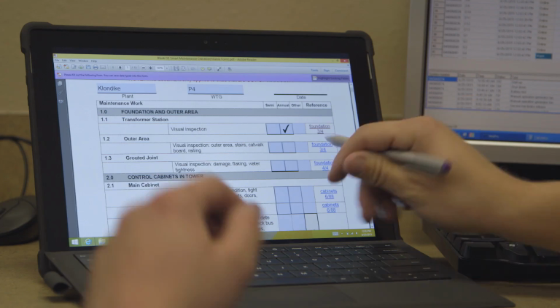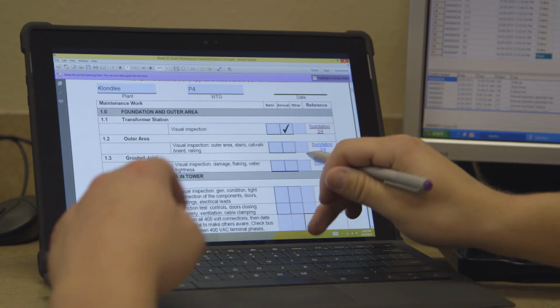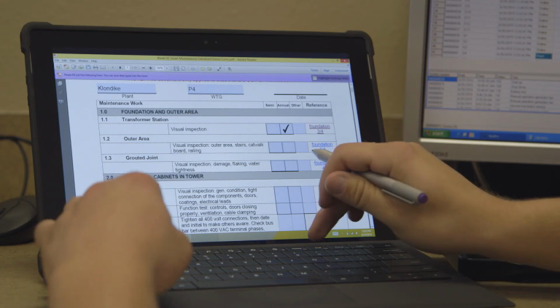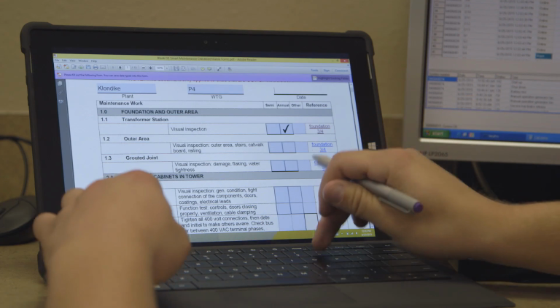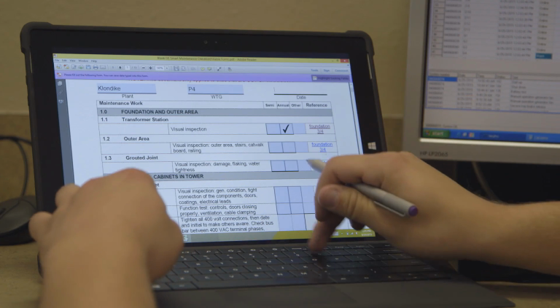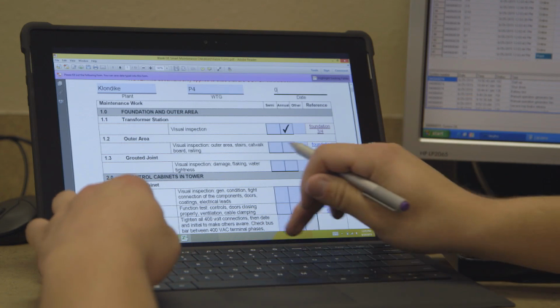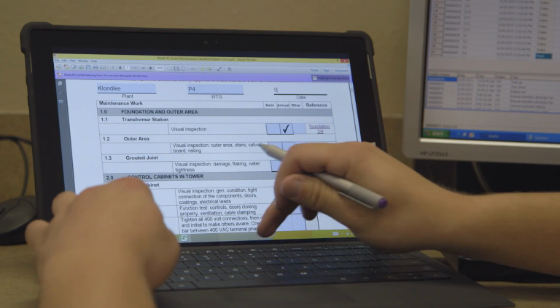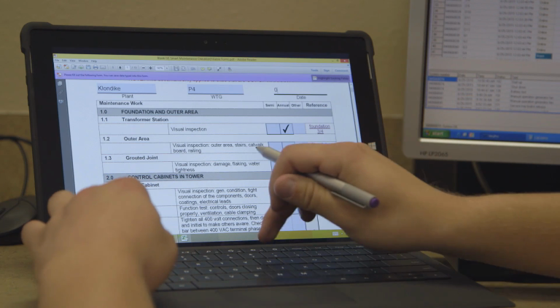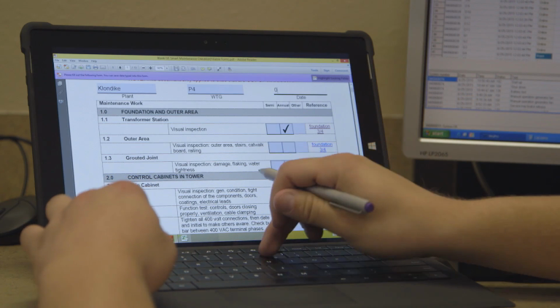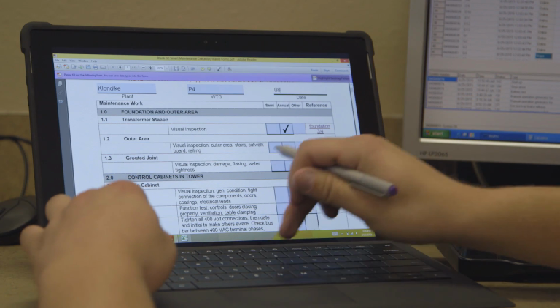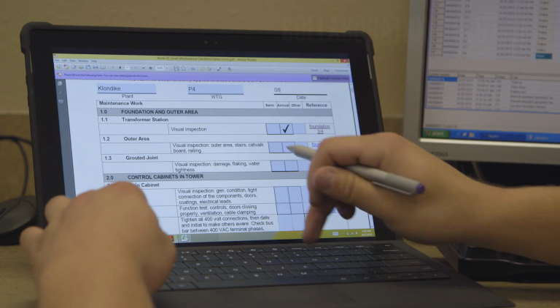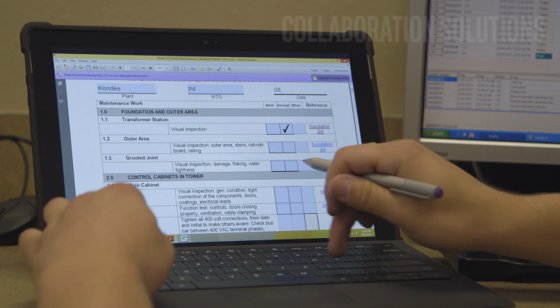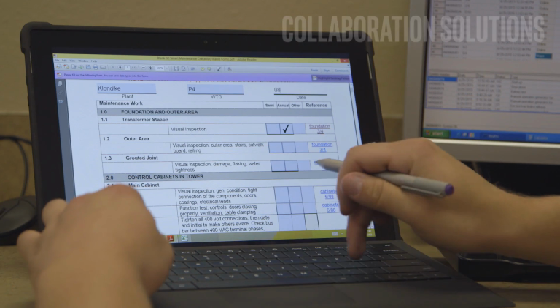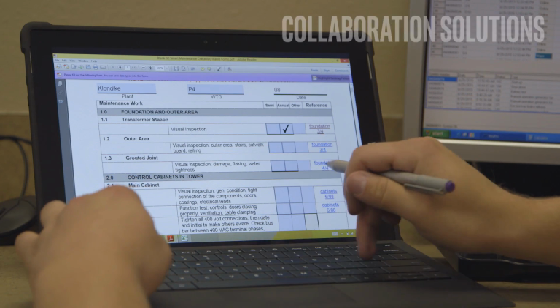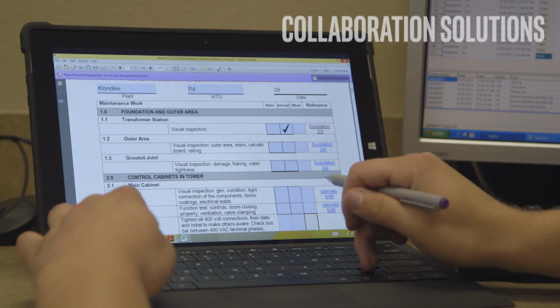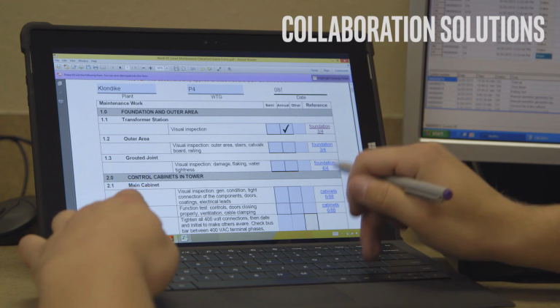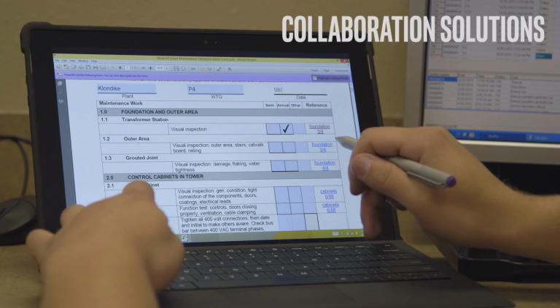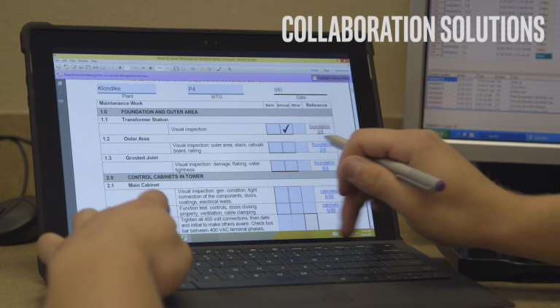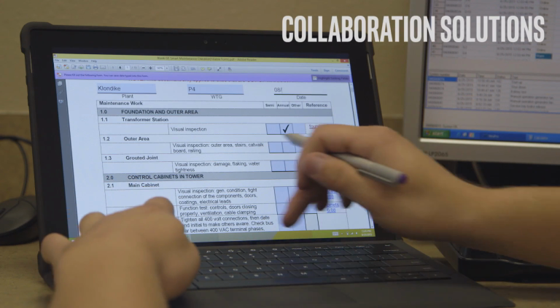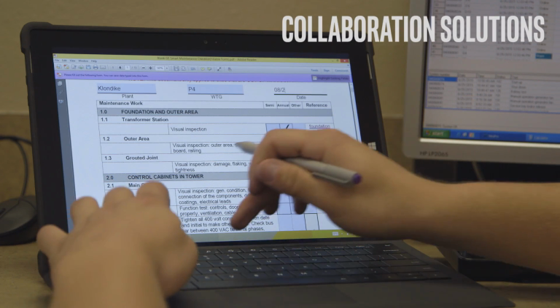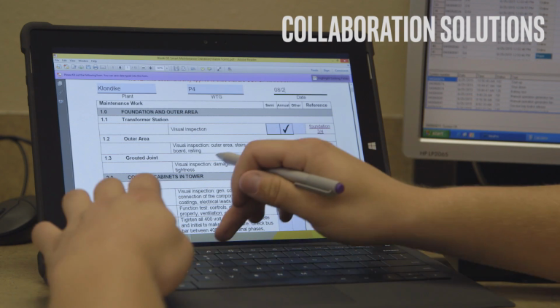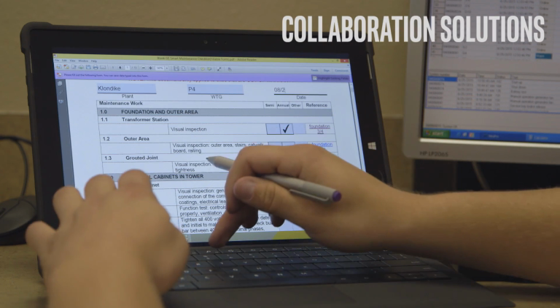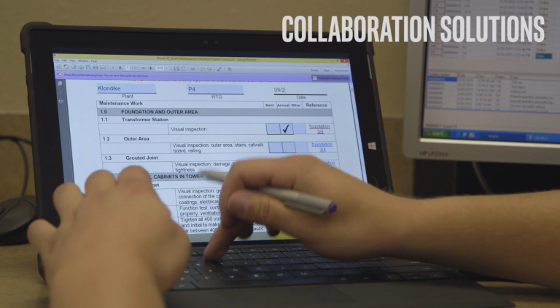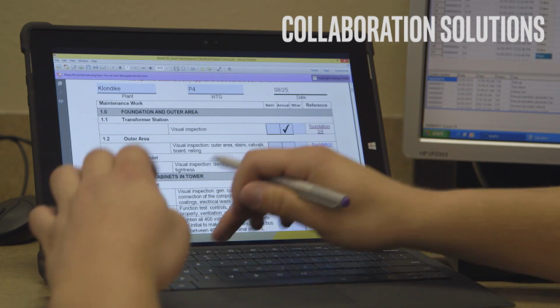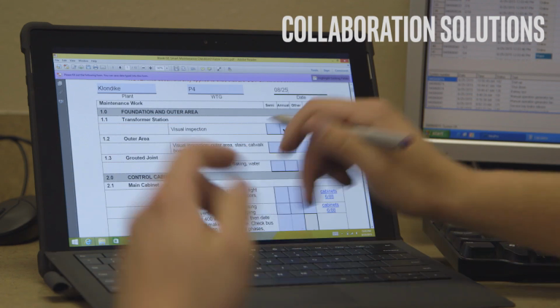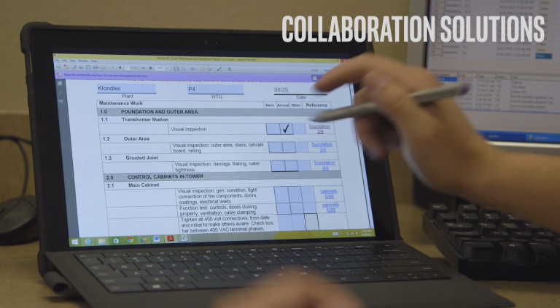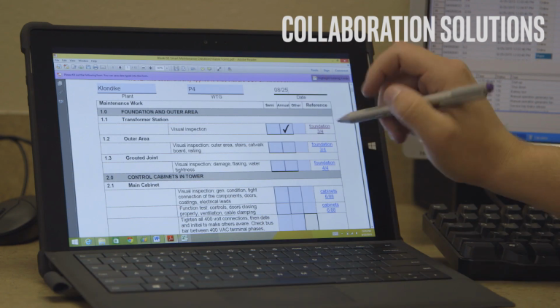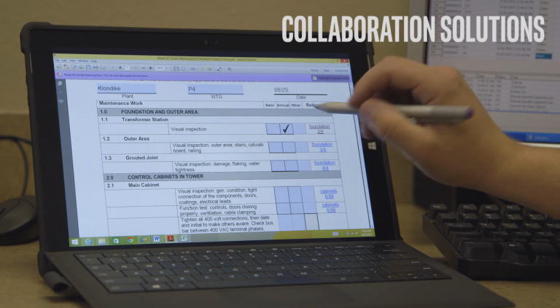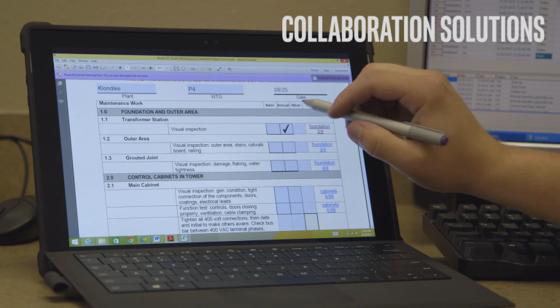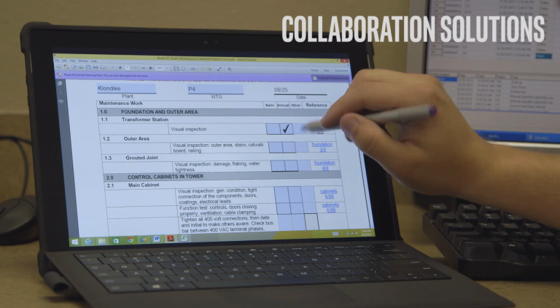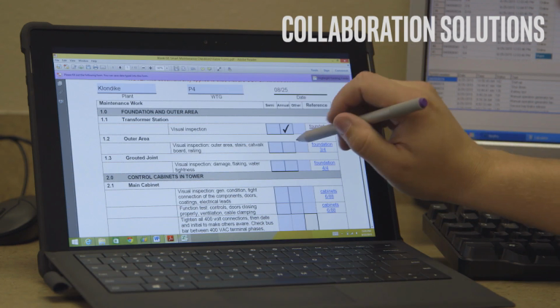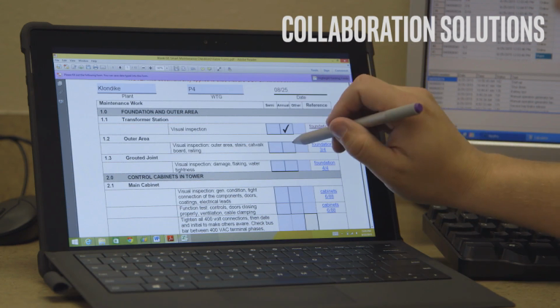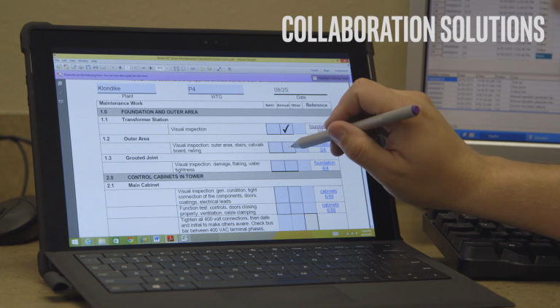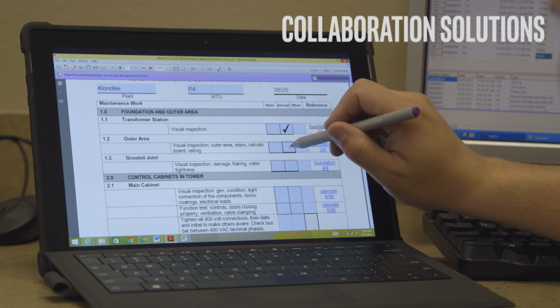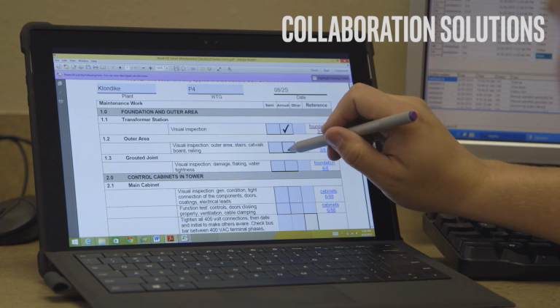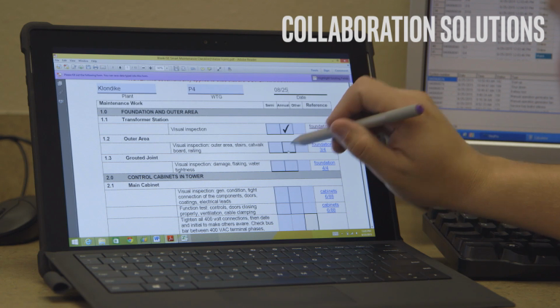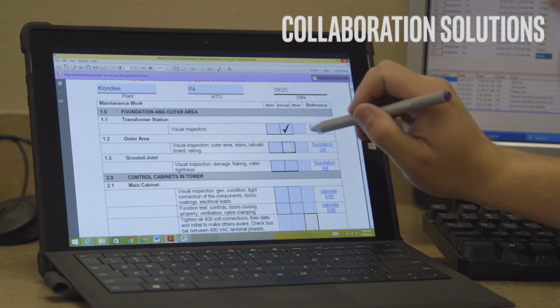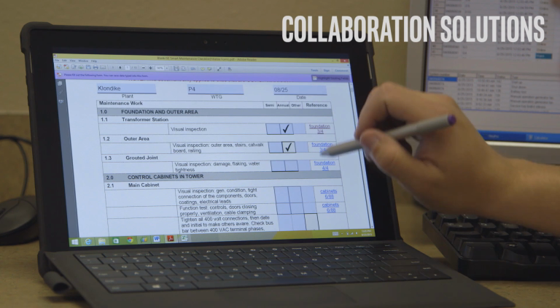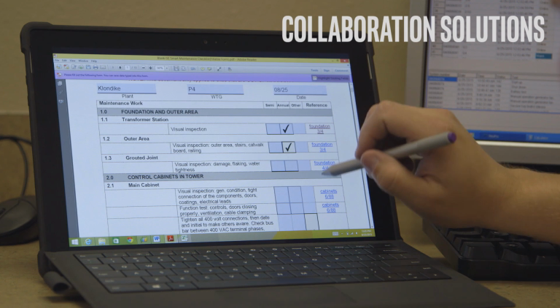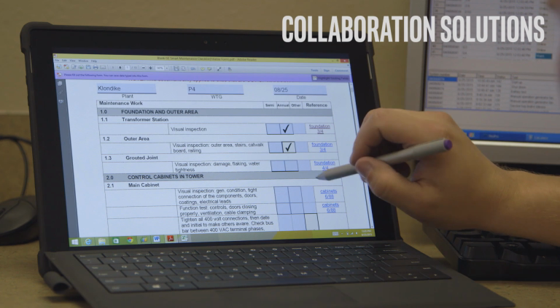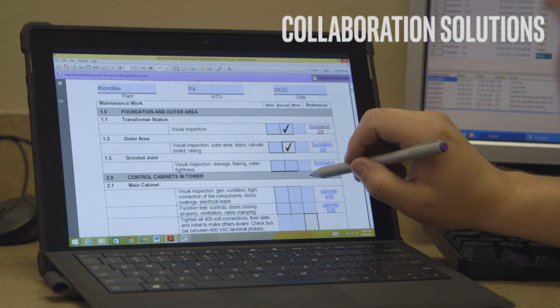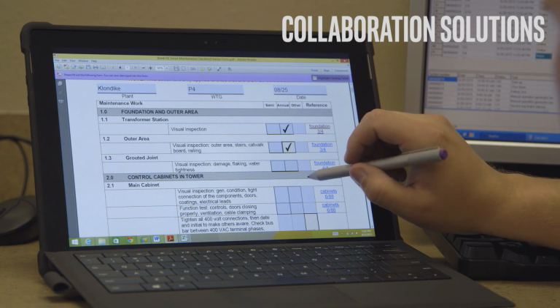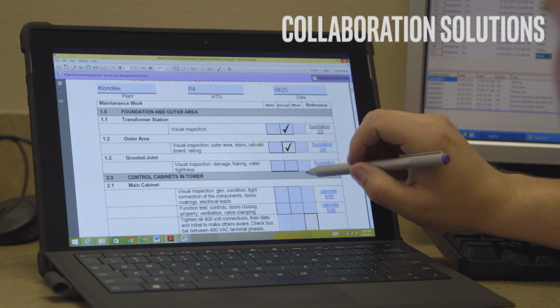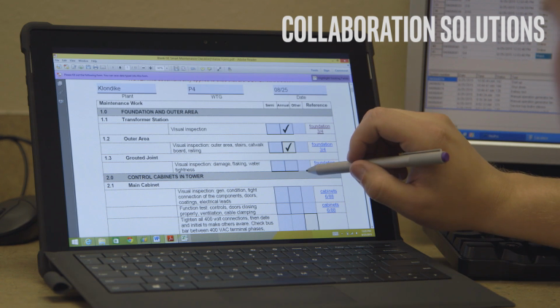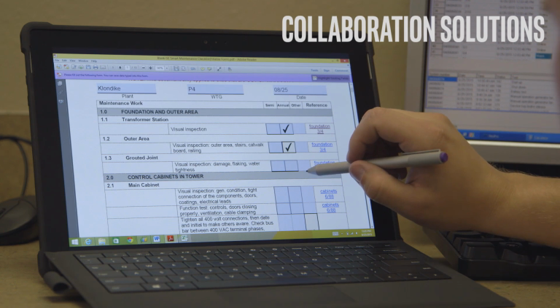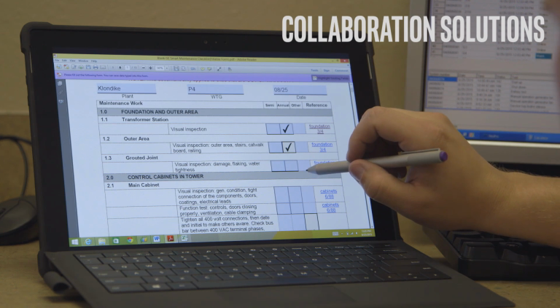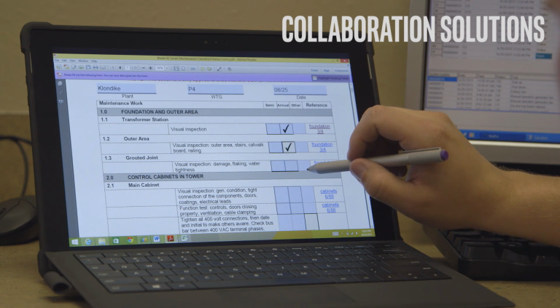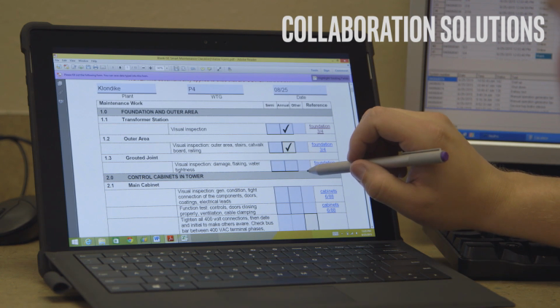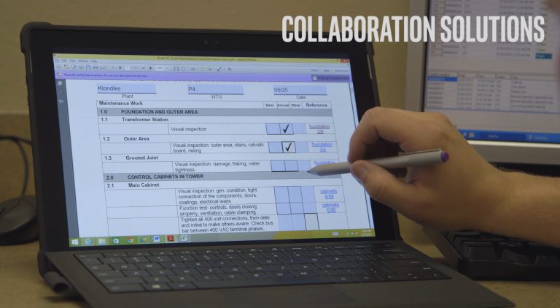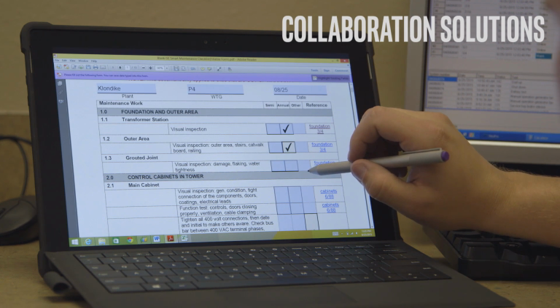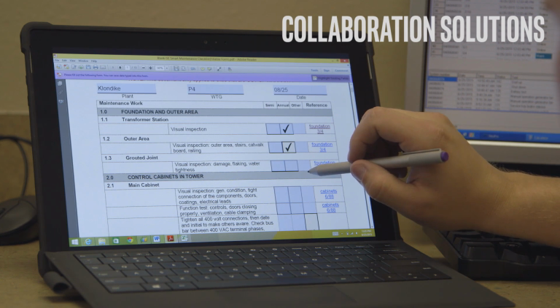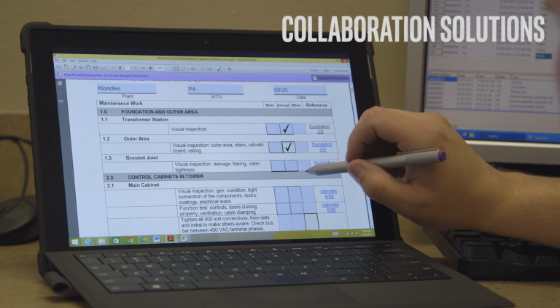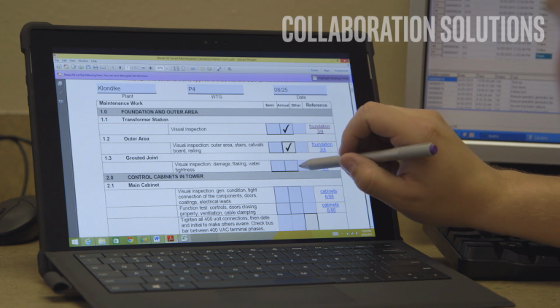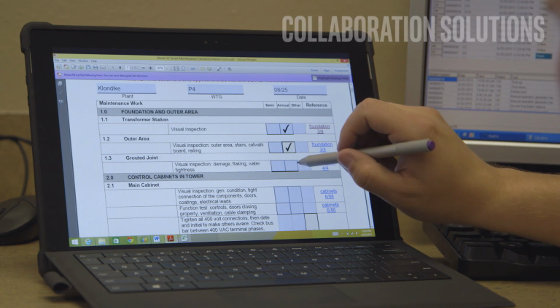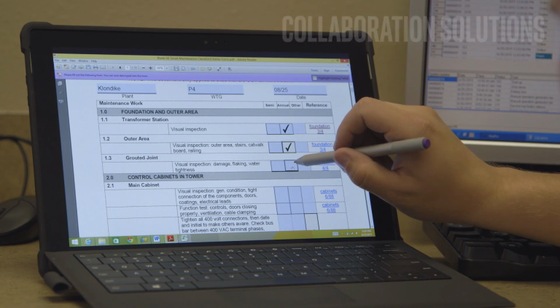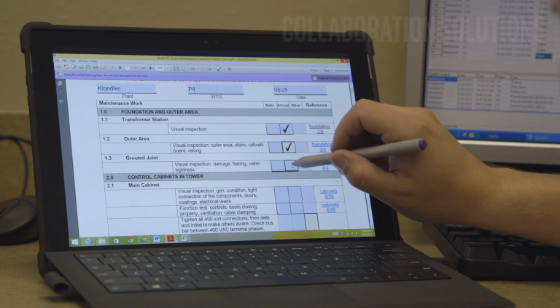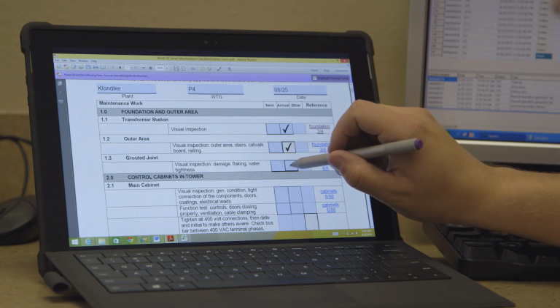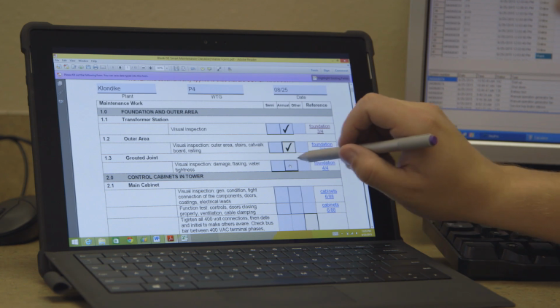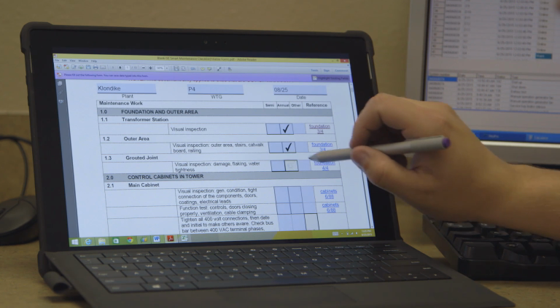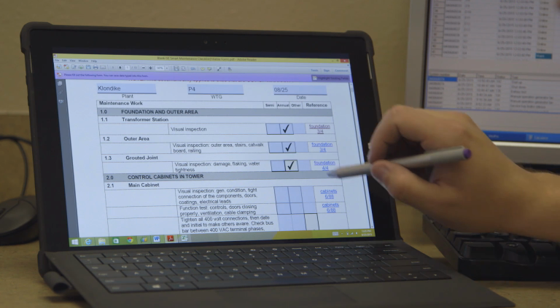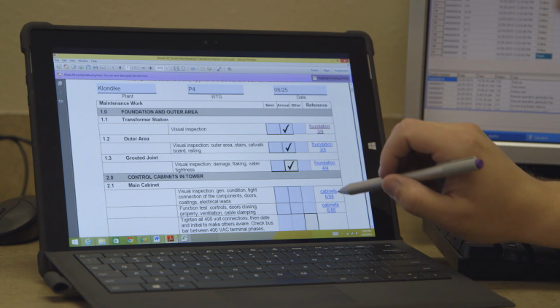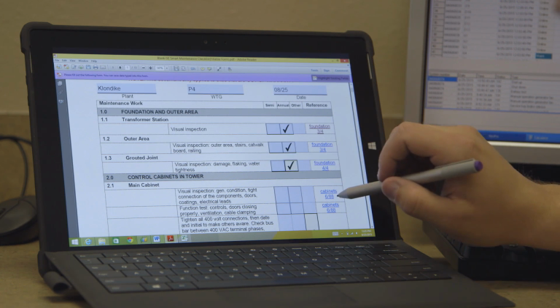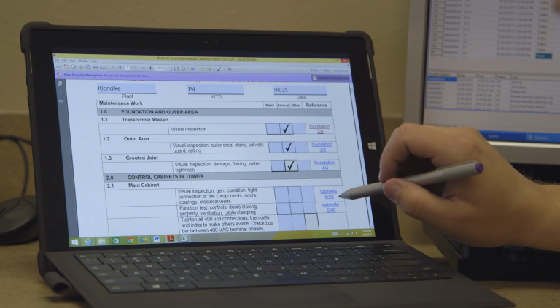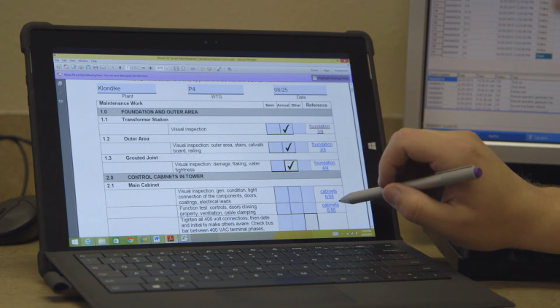Work order entry was about 25% of my day. Now that the Microsoft Surface Pro has come into play, it's probably about 10% of my work day.